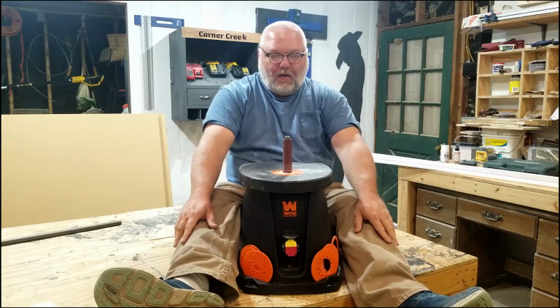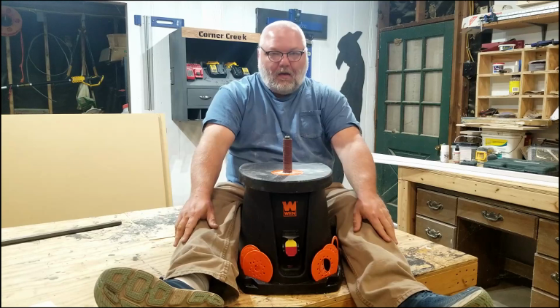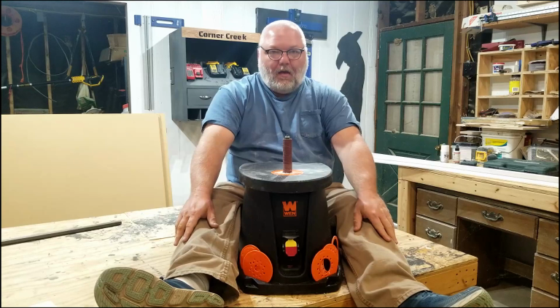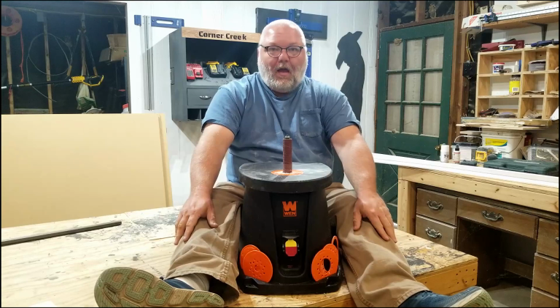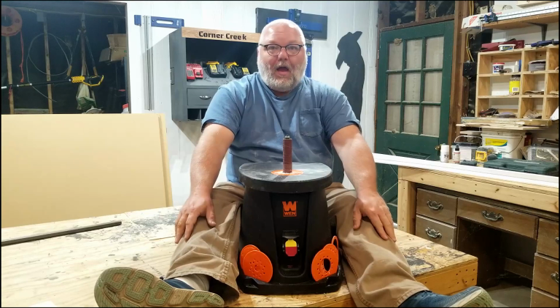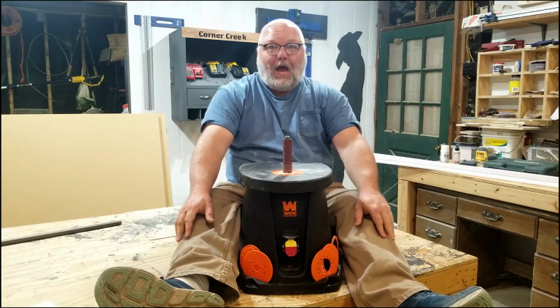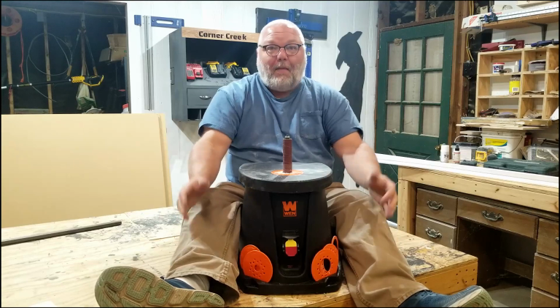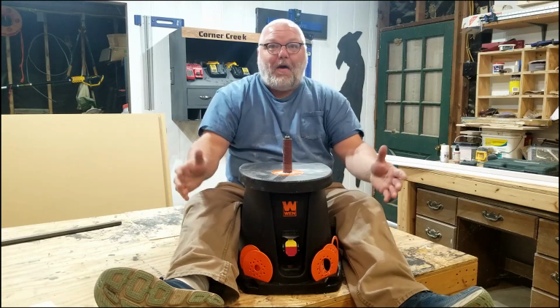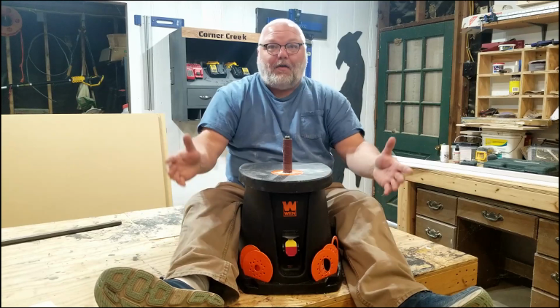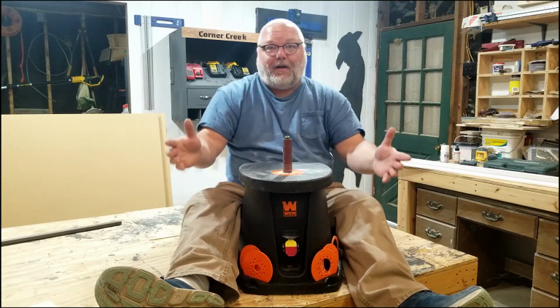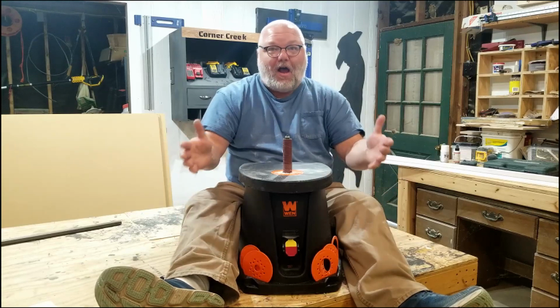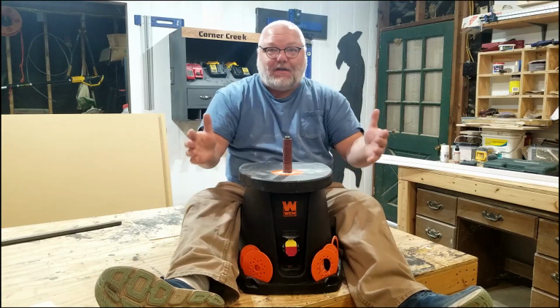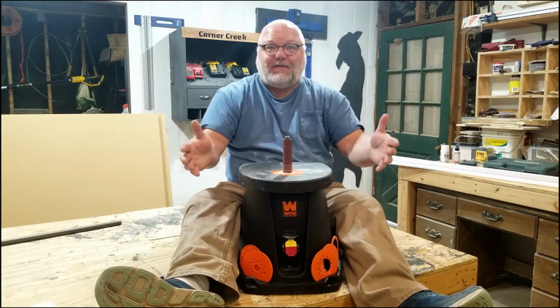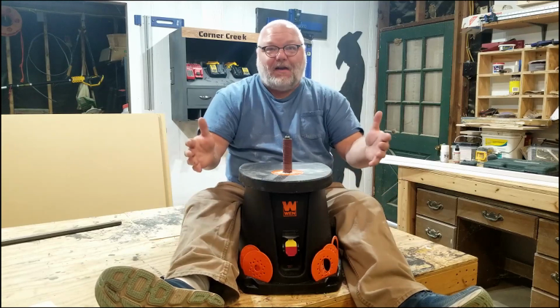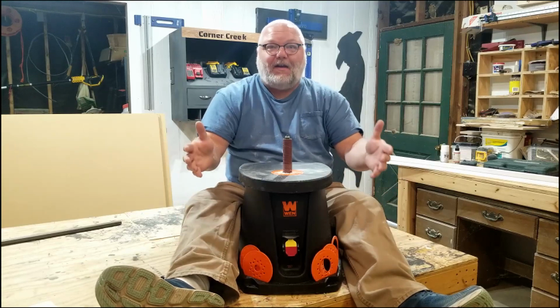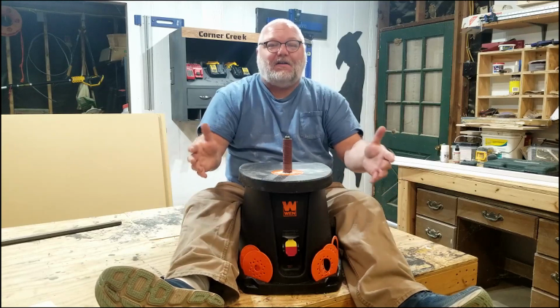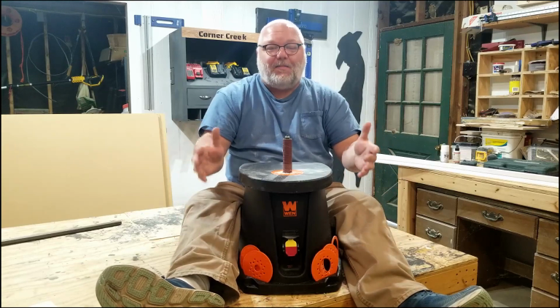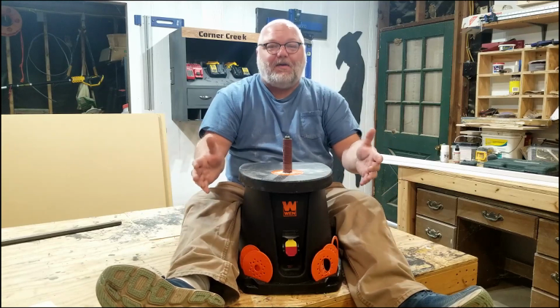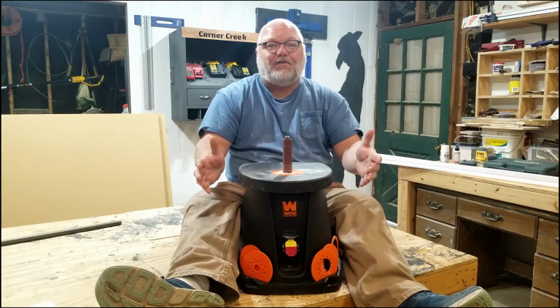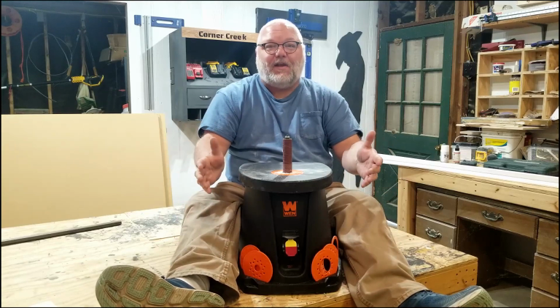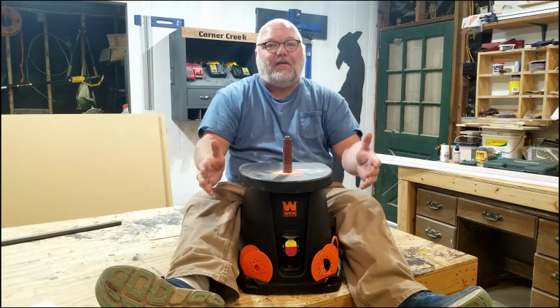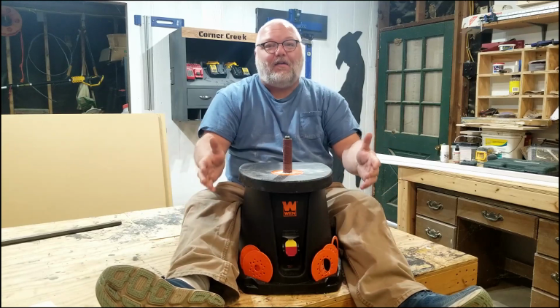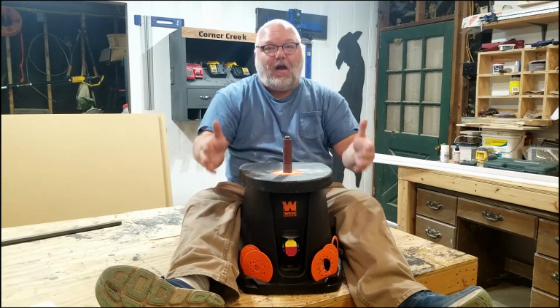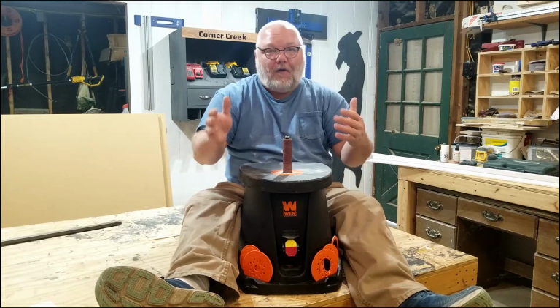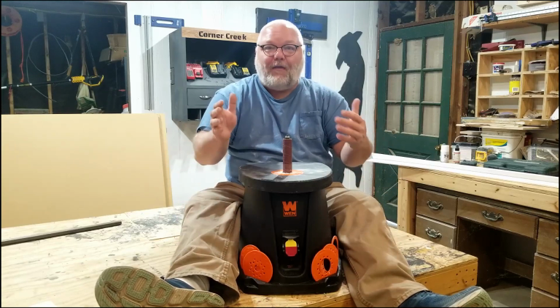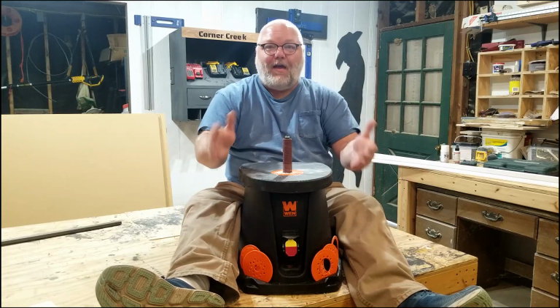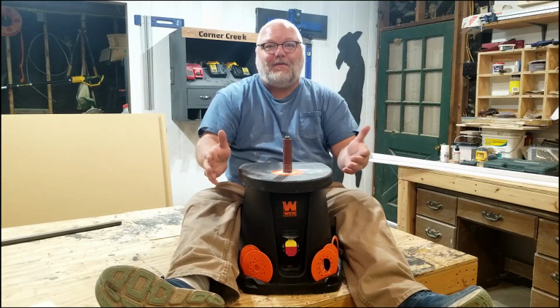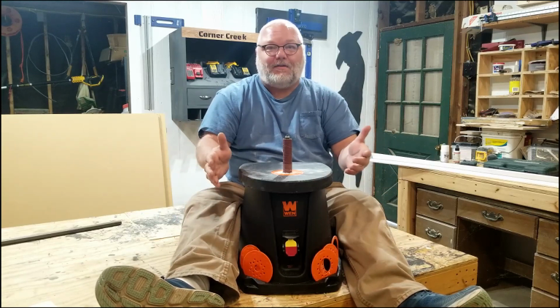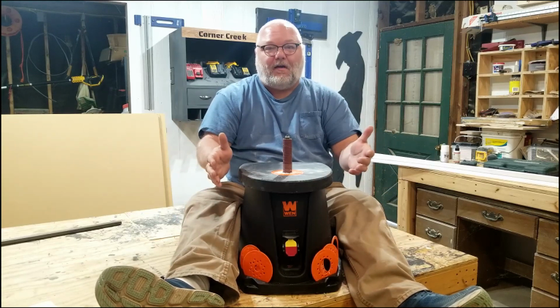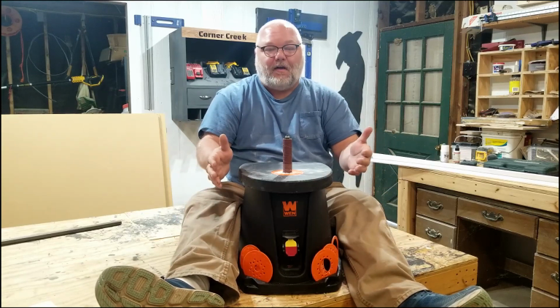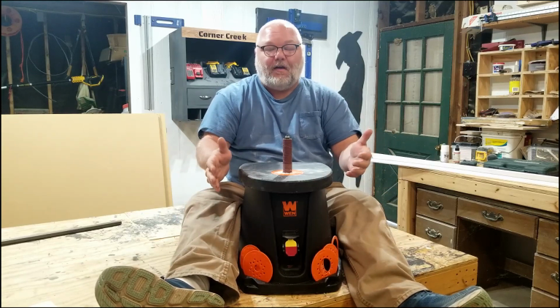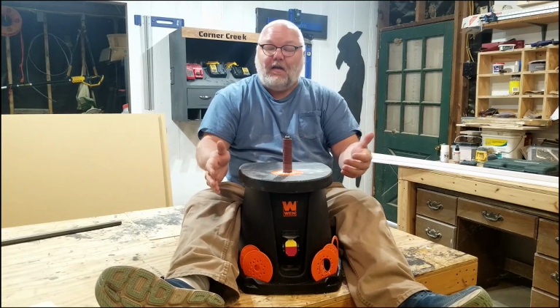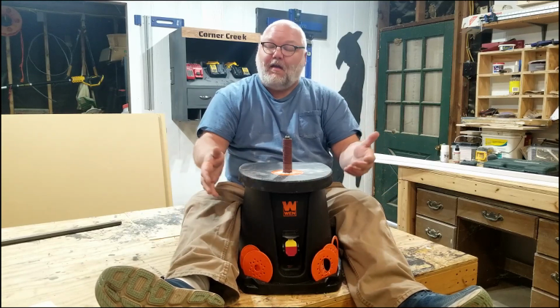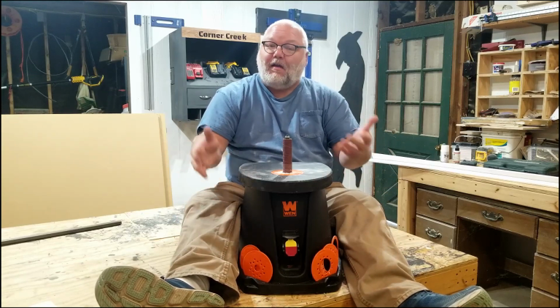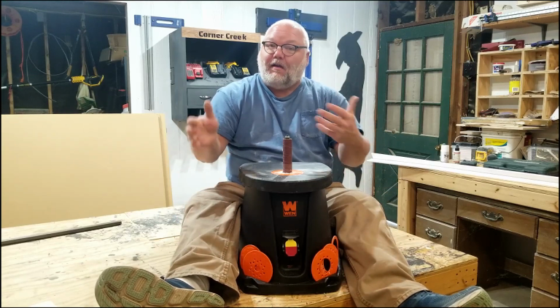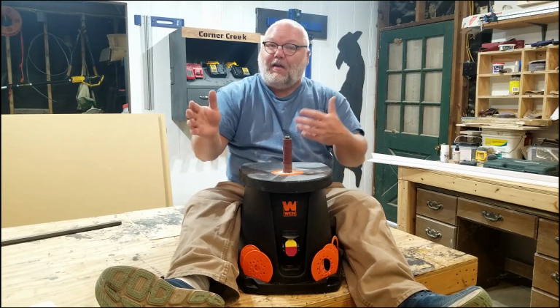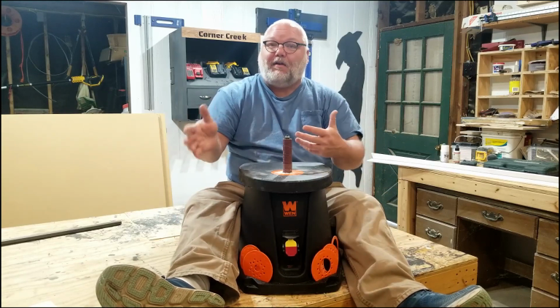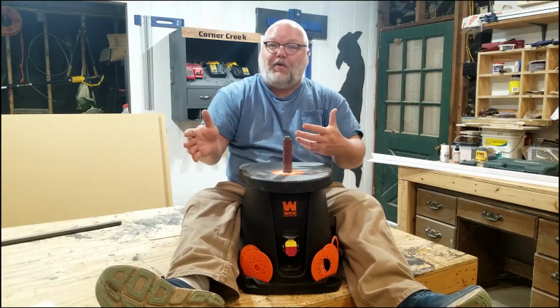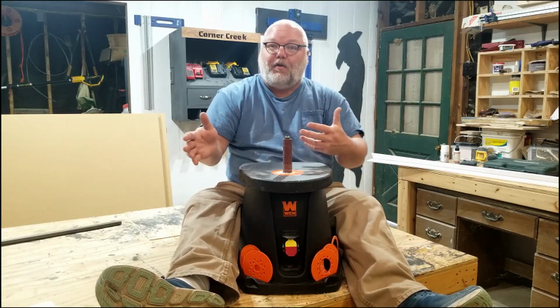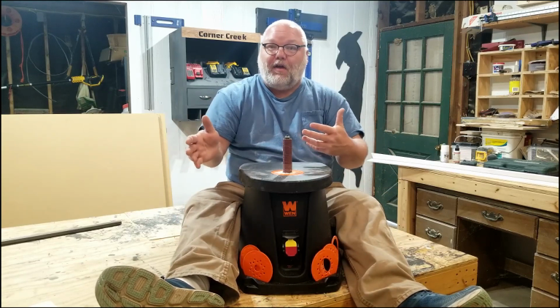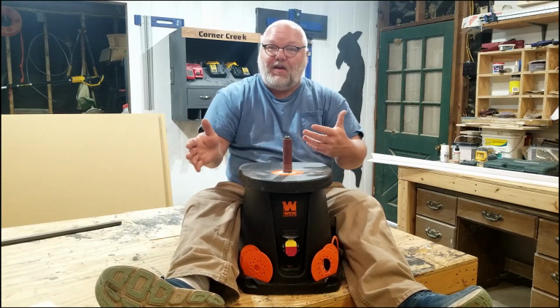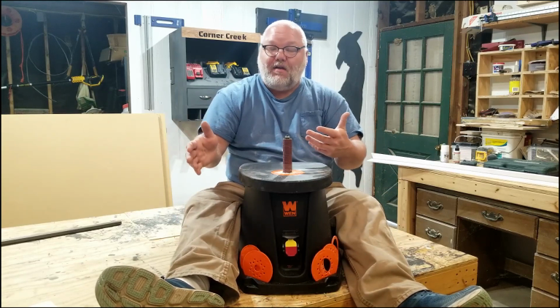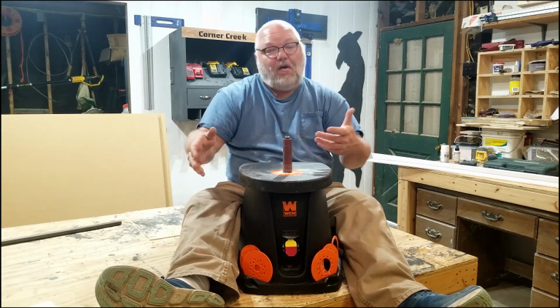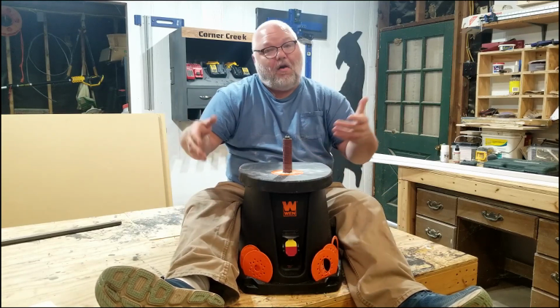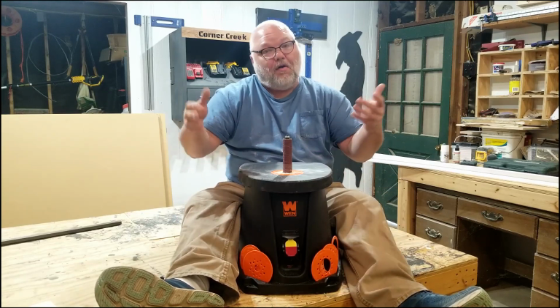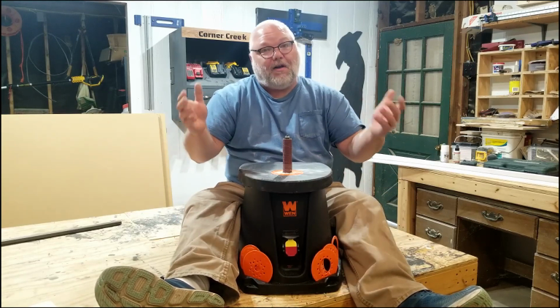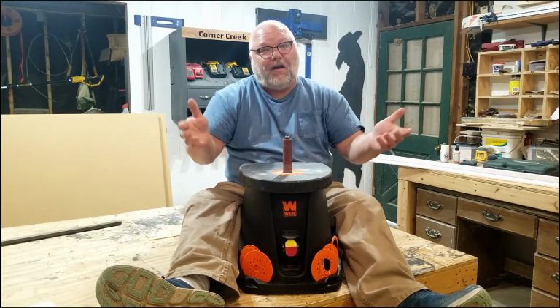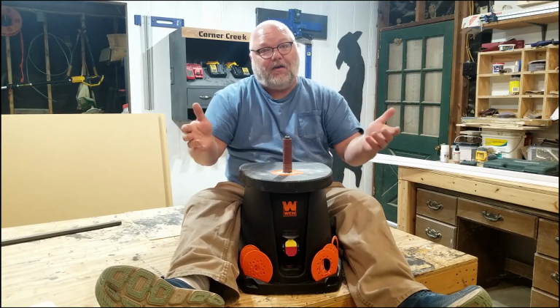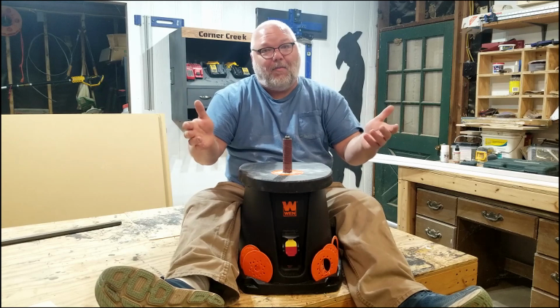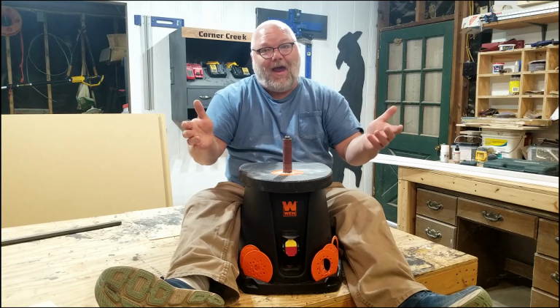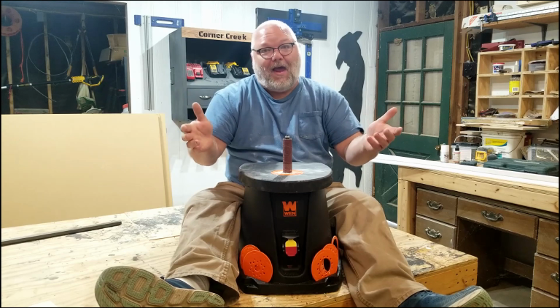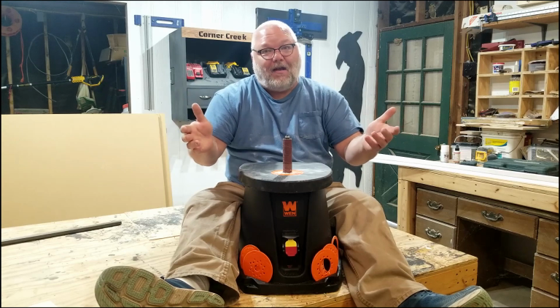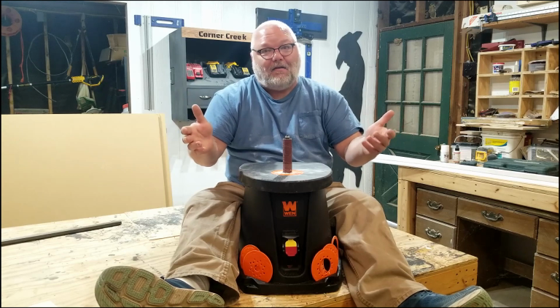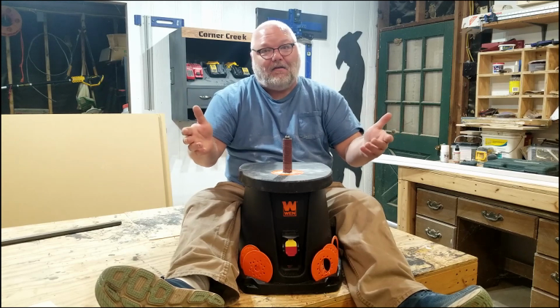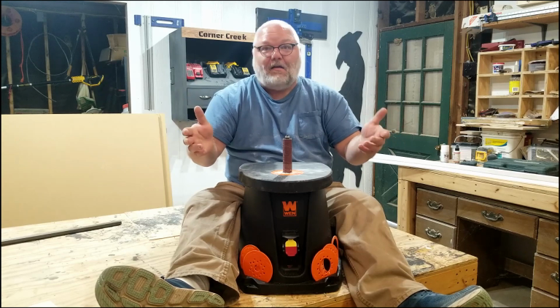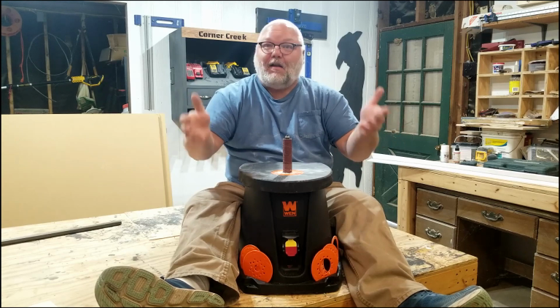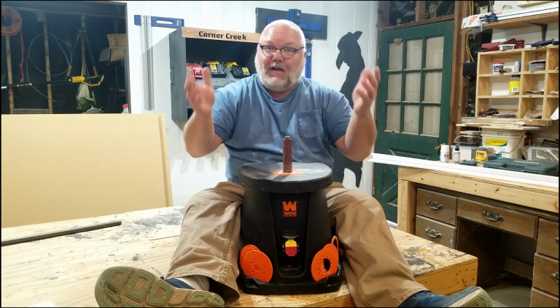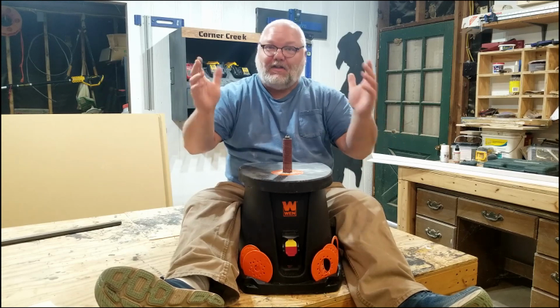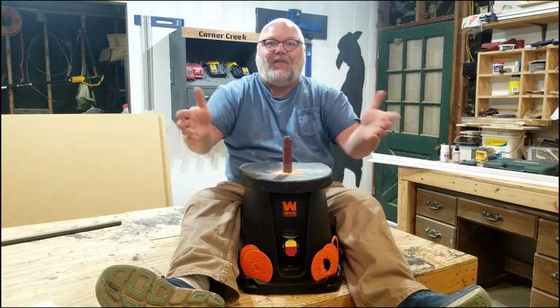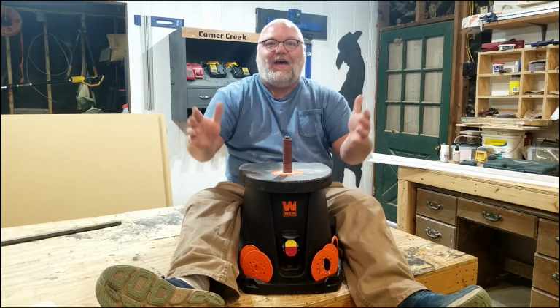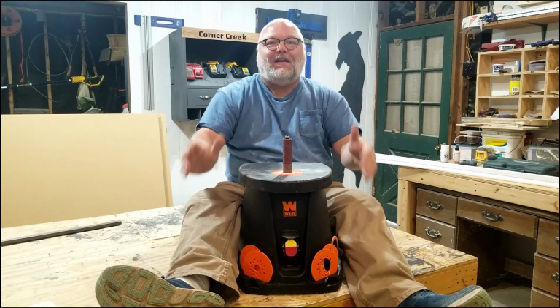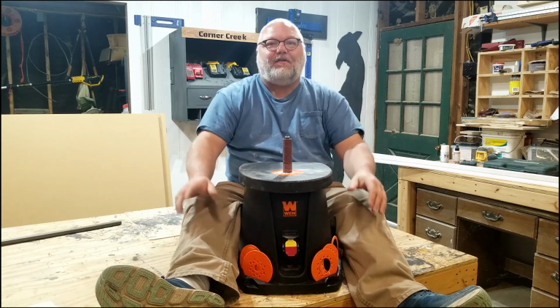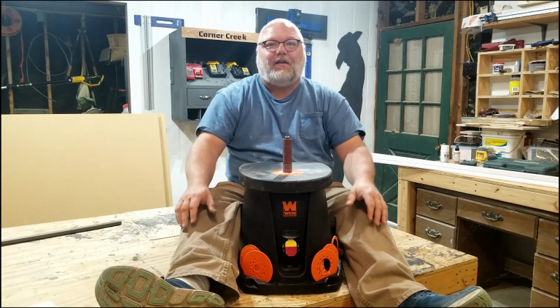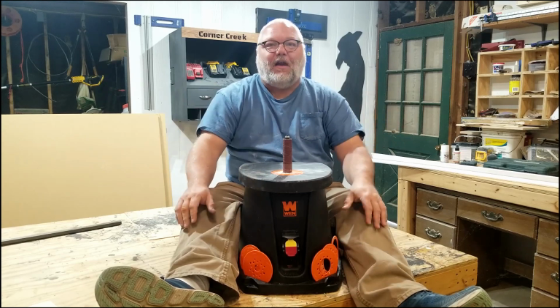I bought an oscillating spindle sander off Amazon. Did I do good or did I do bad? Let's find out together.